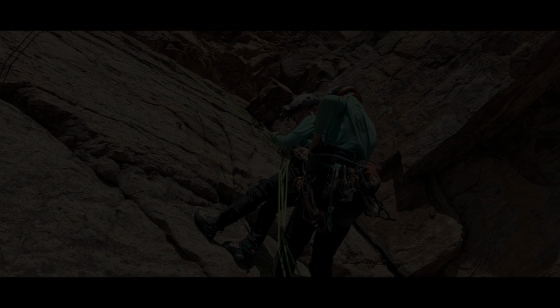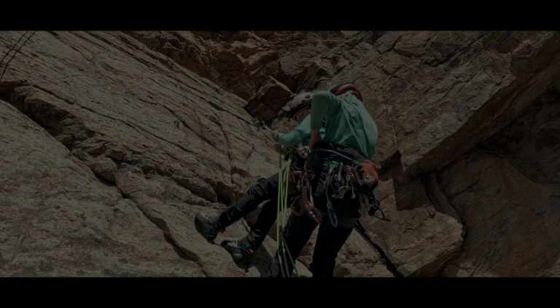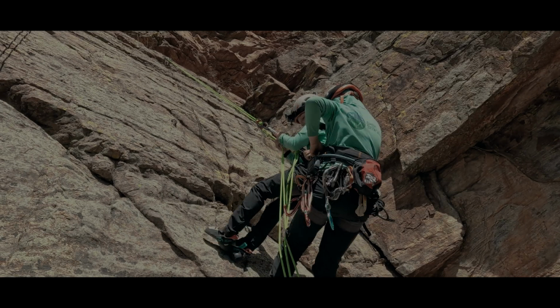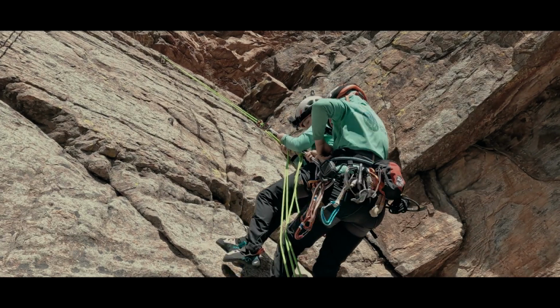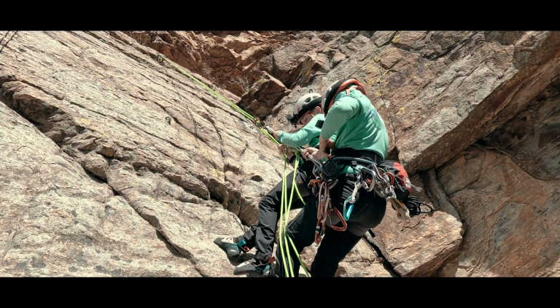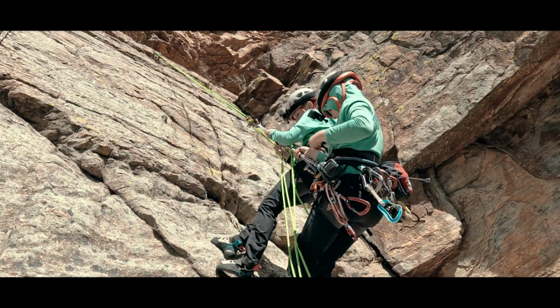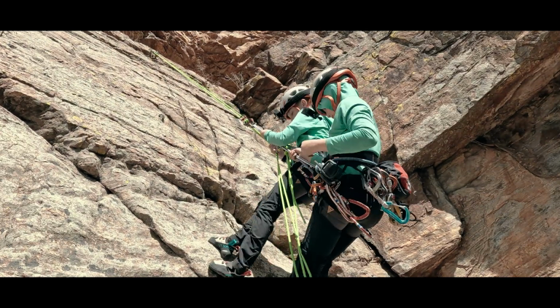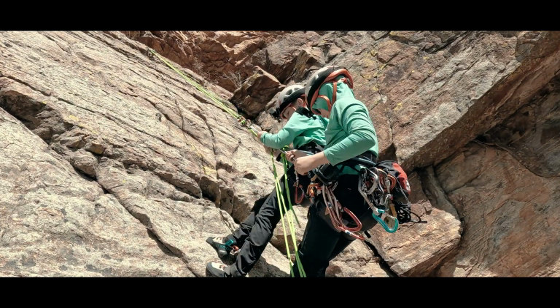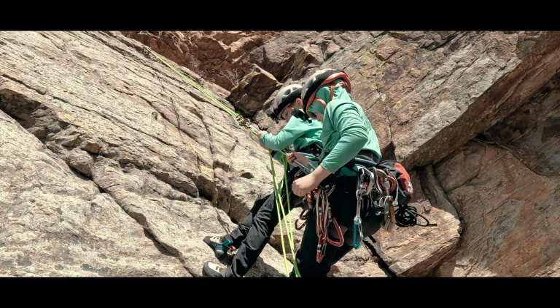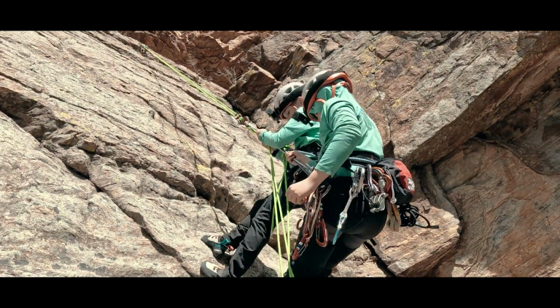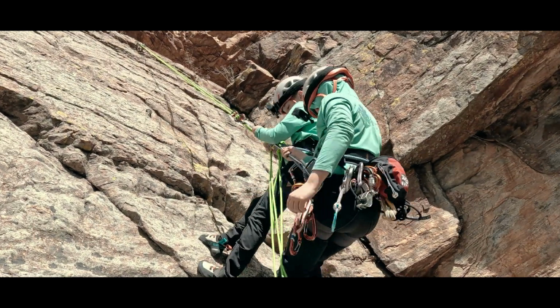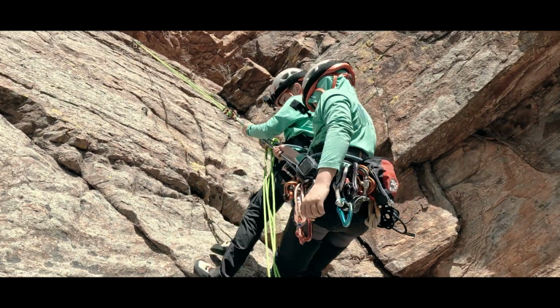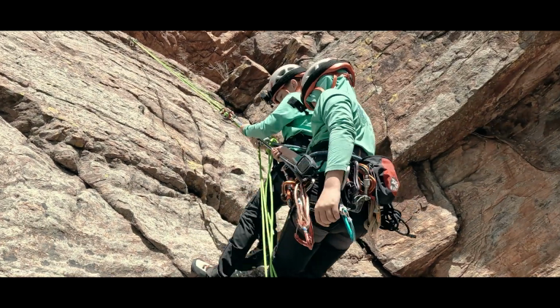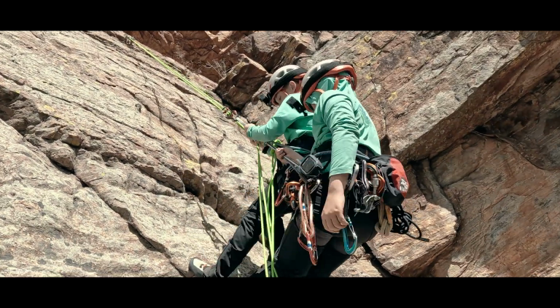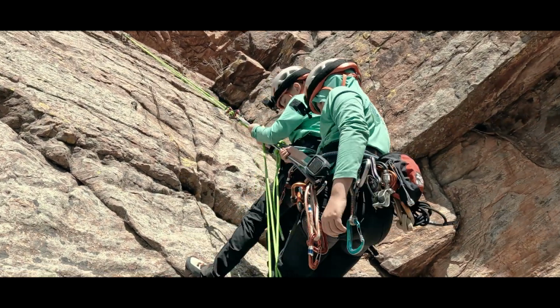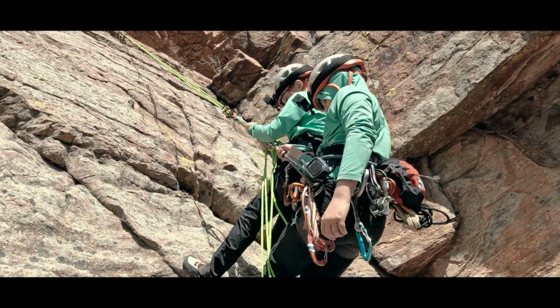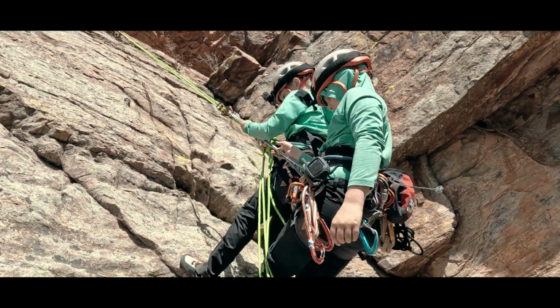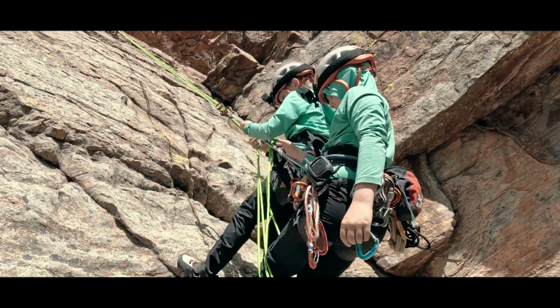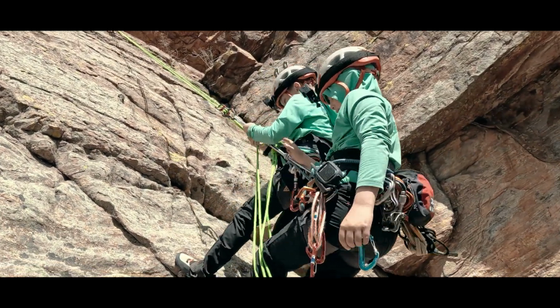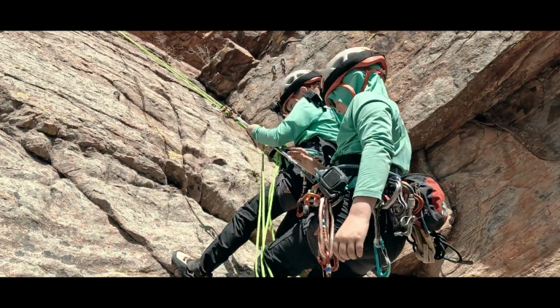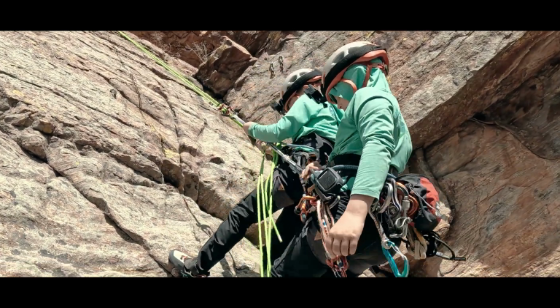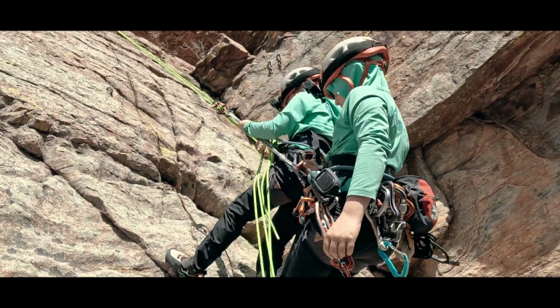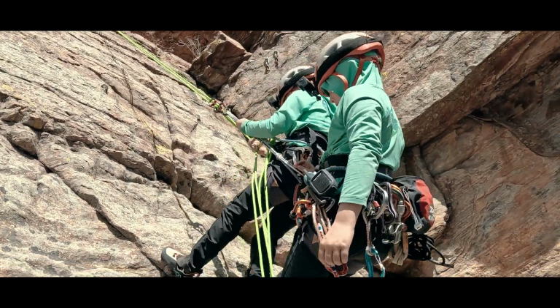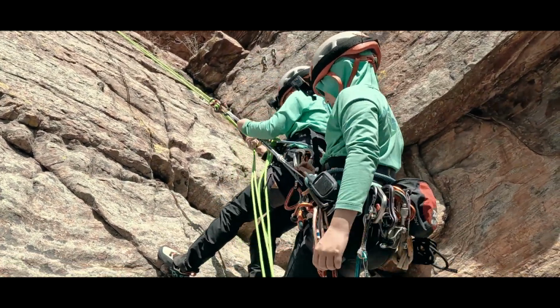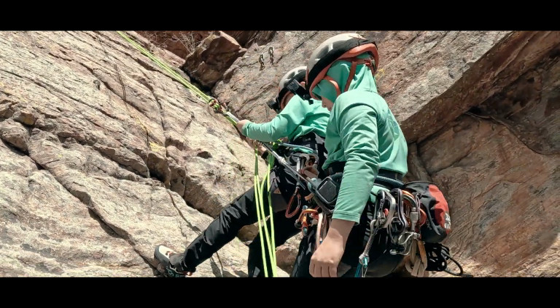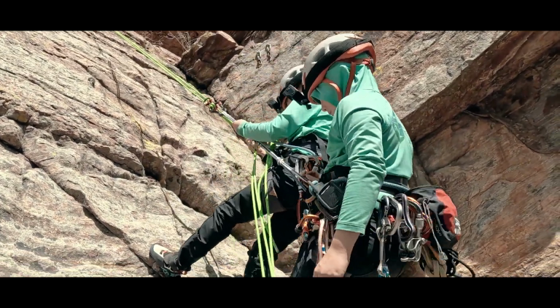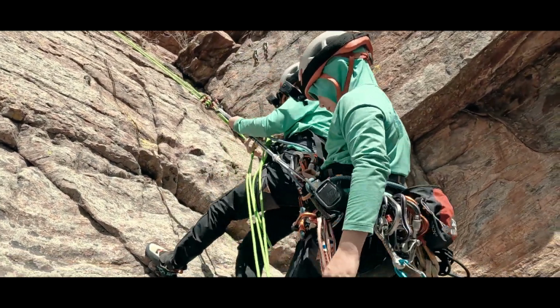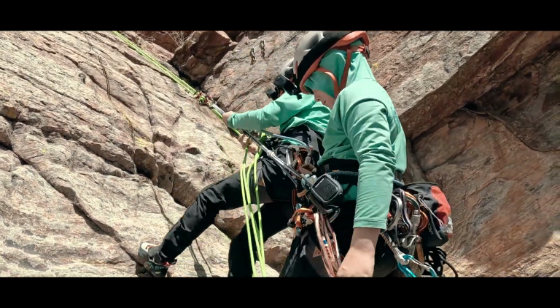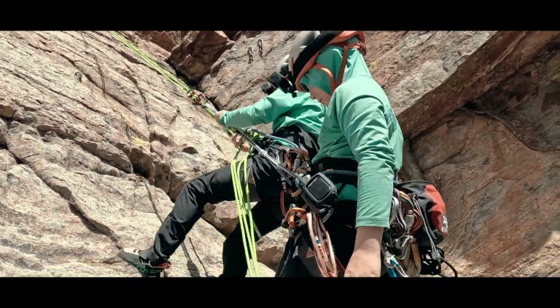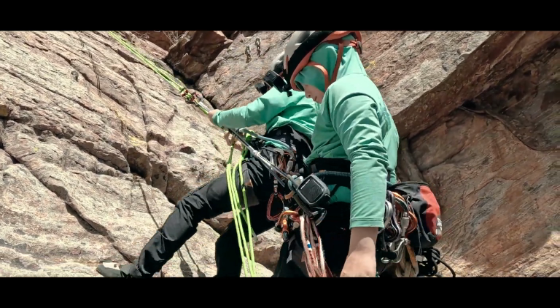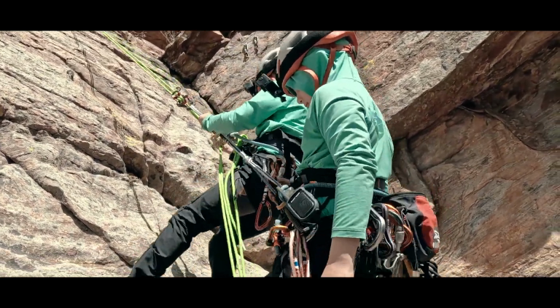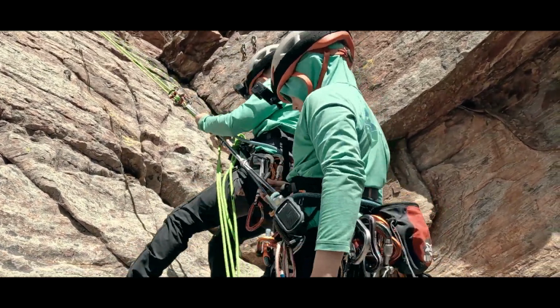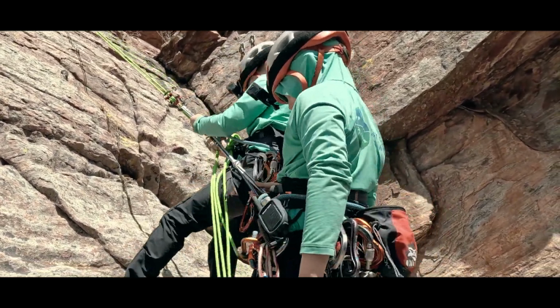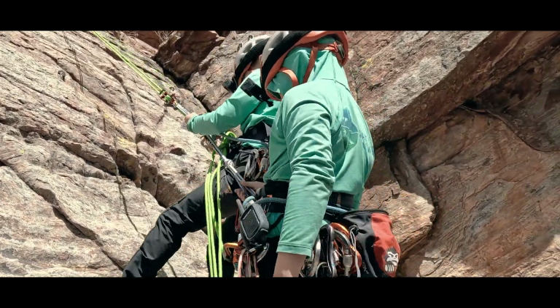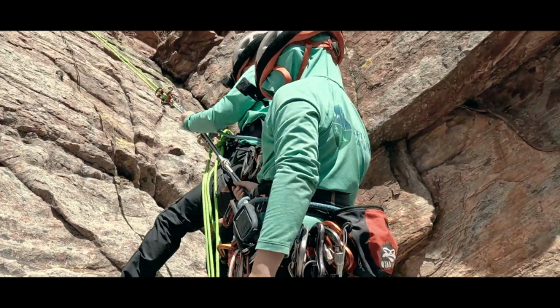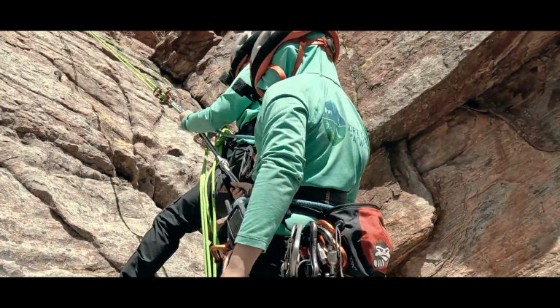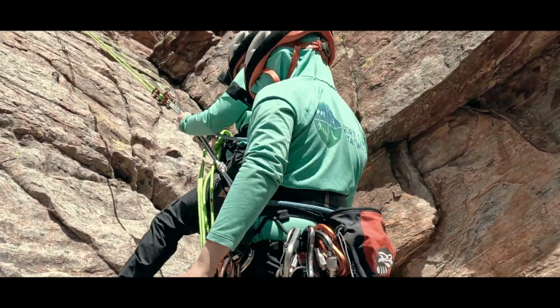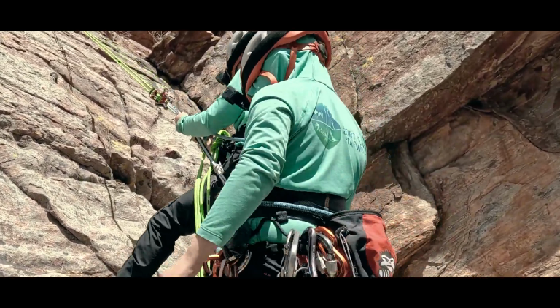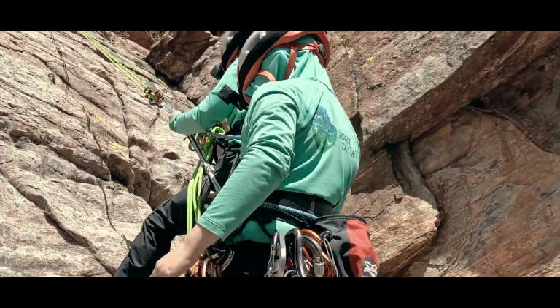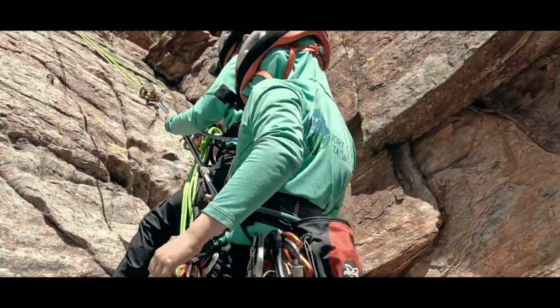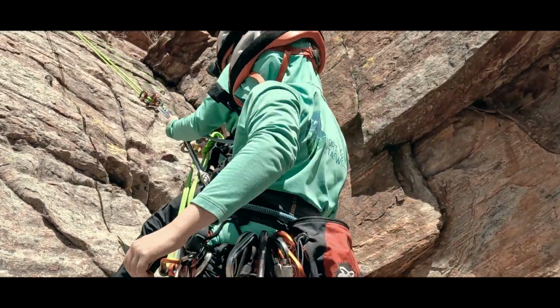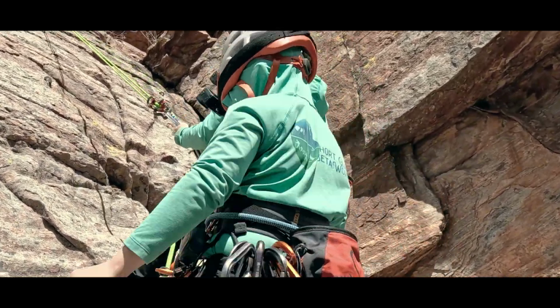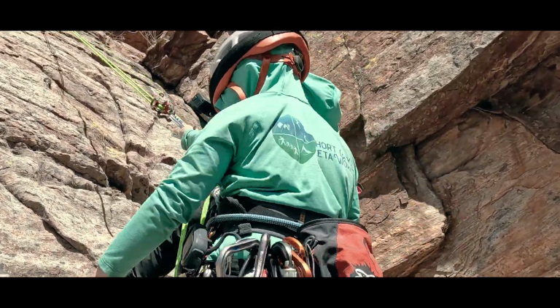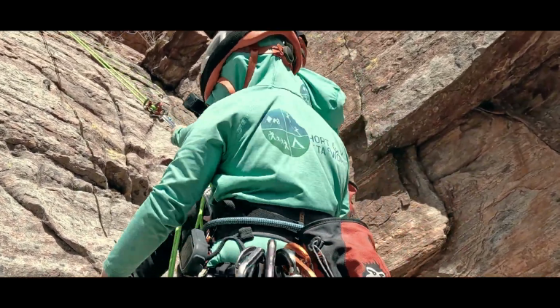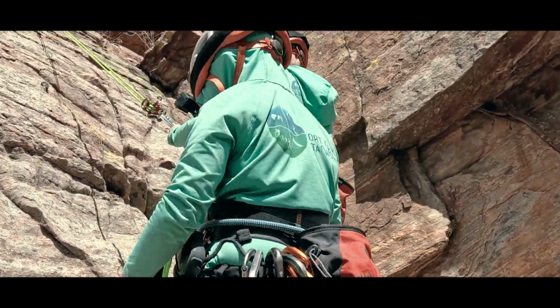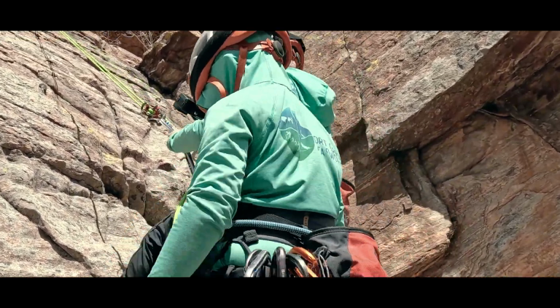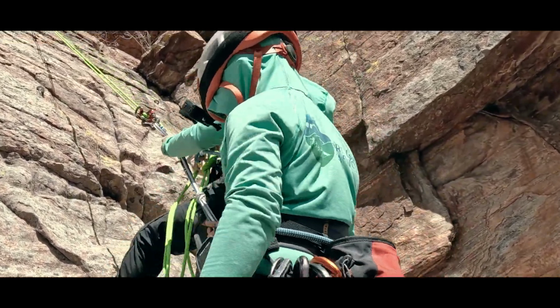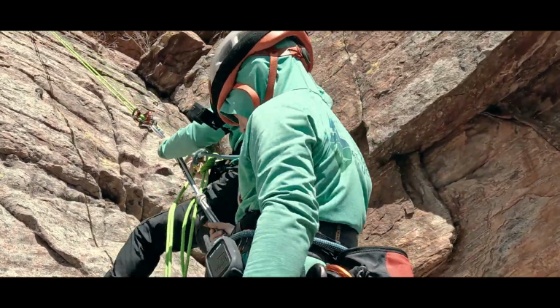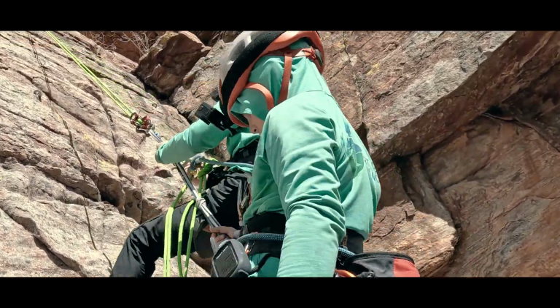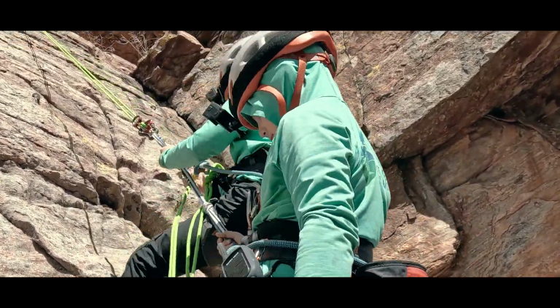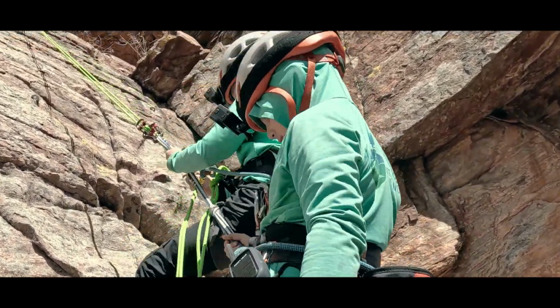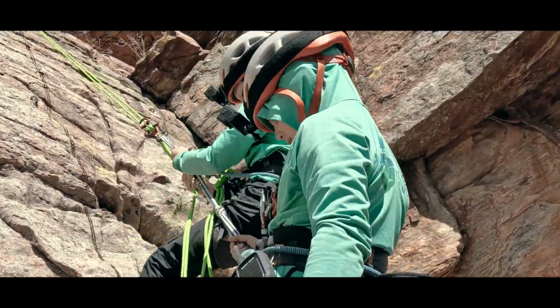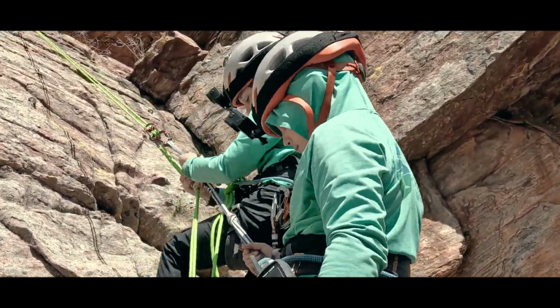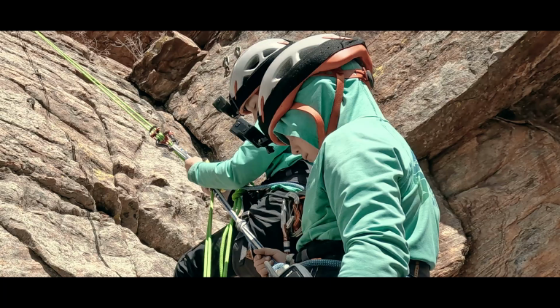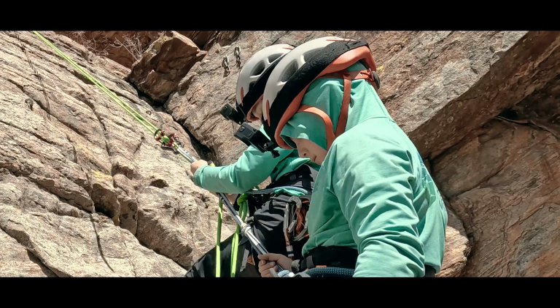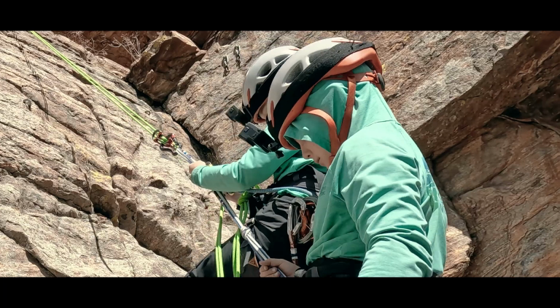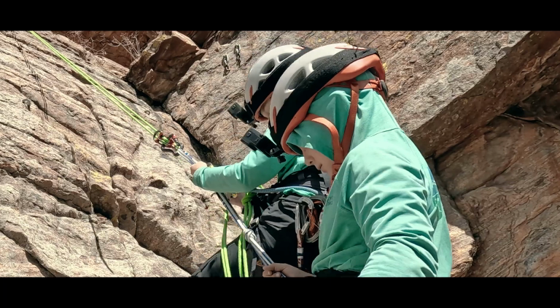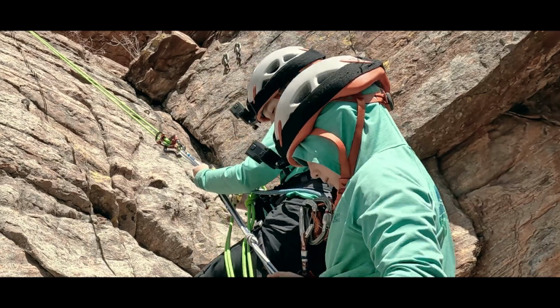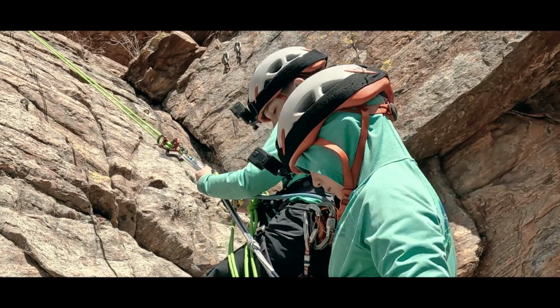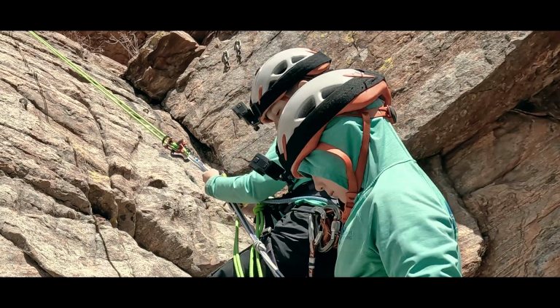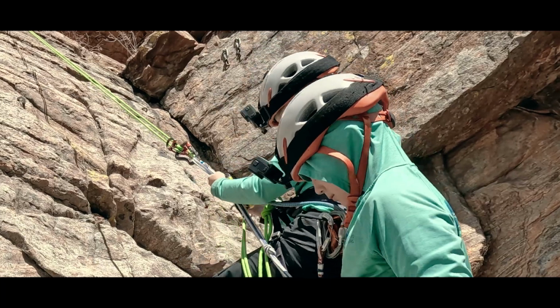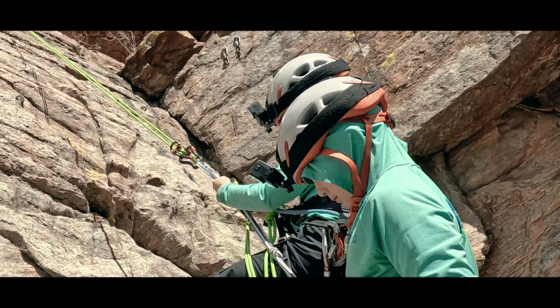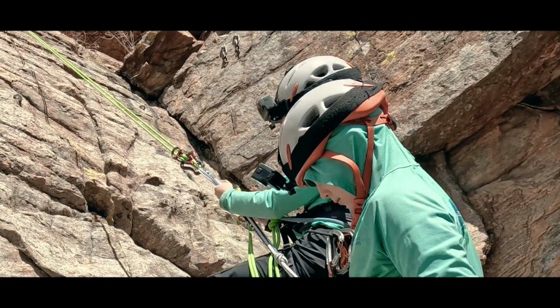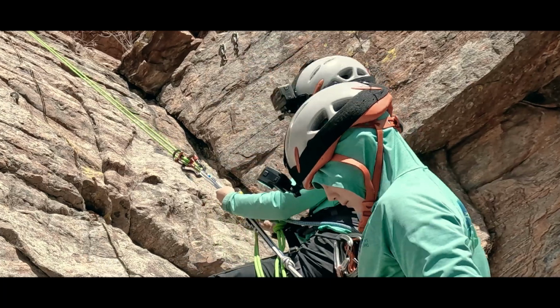Let's demonstrate a non-counterbalanced tandem rappel and talk about its advantages, but also why we don't do this all the time.